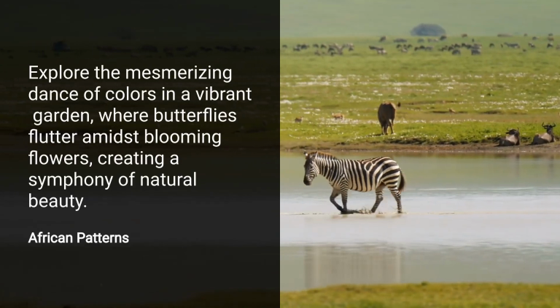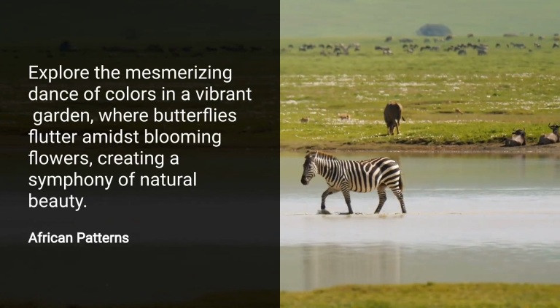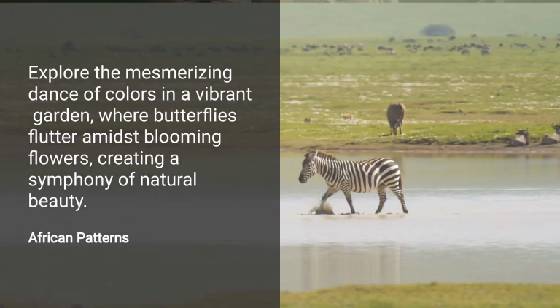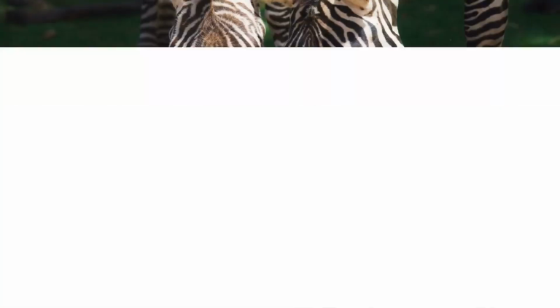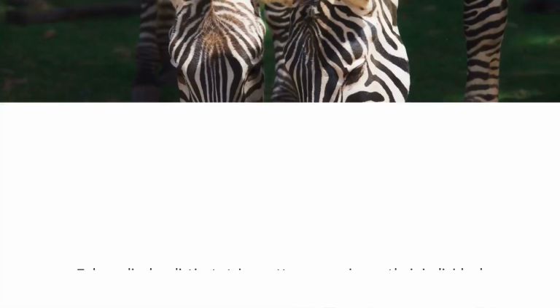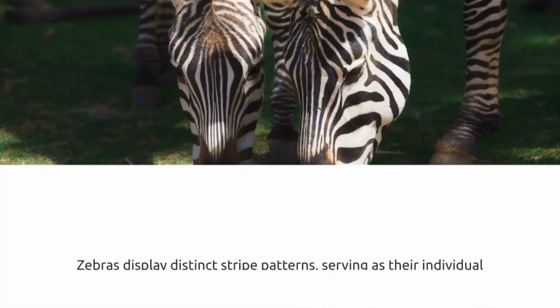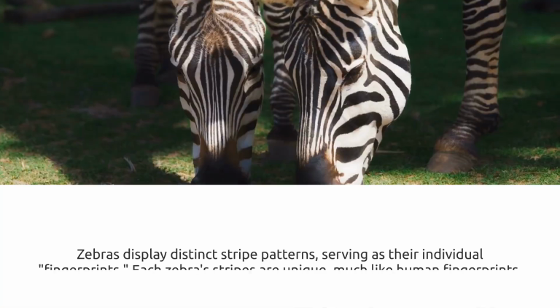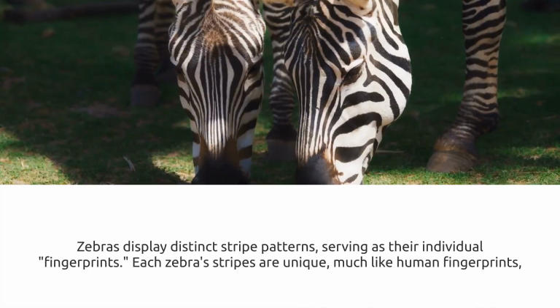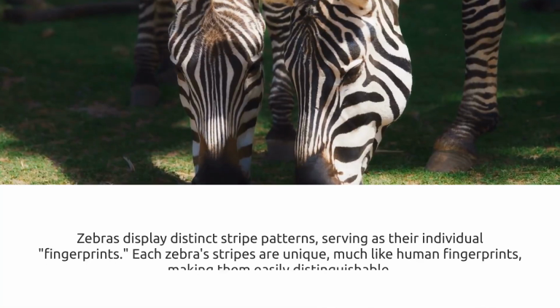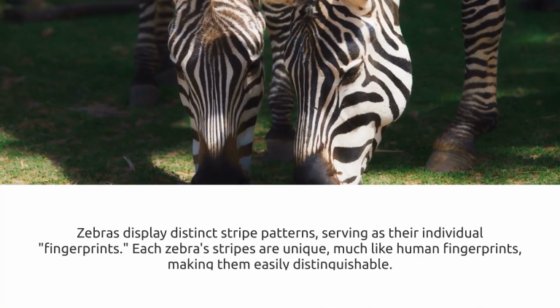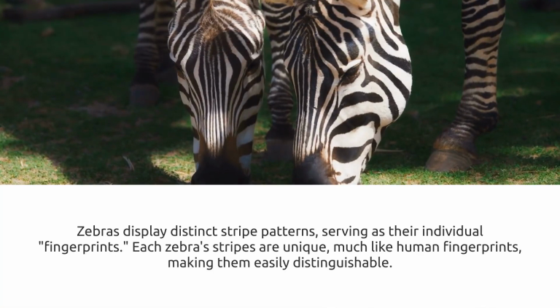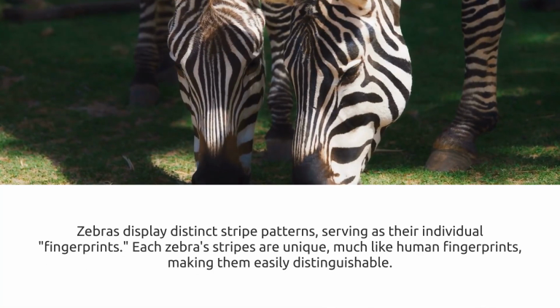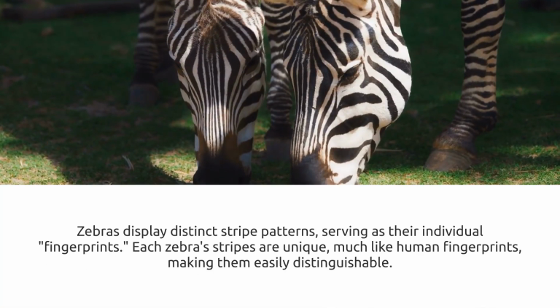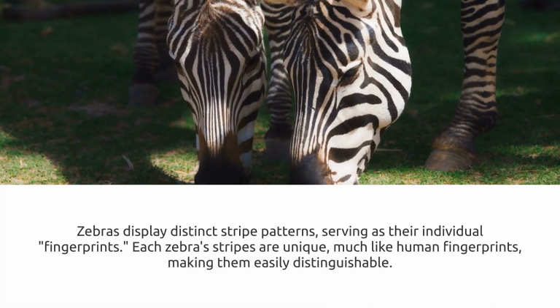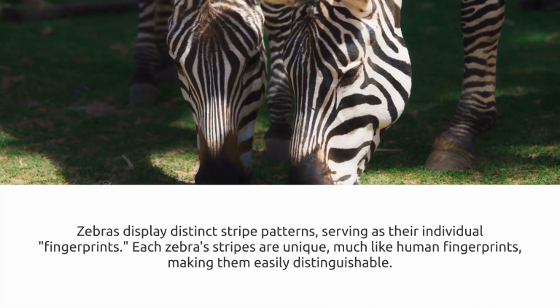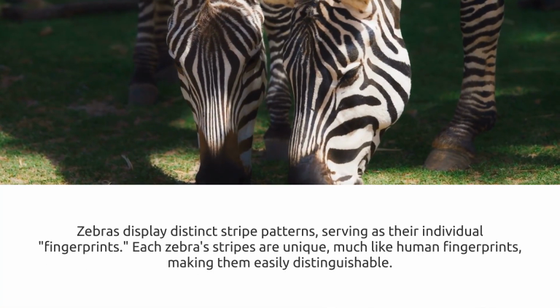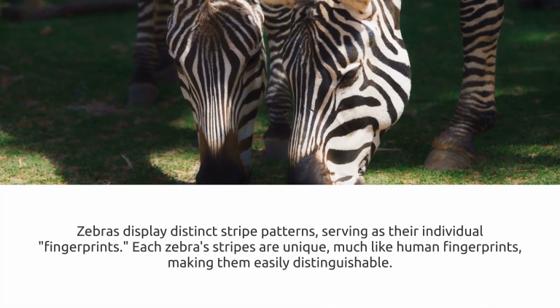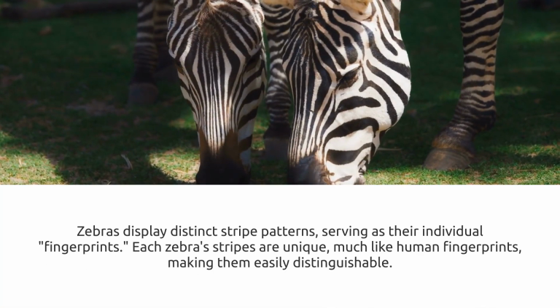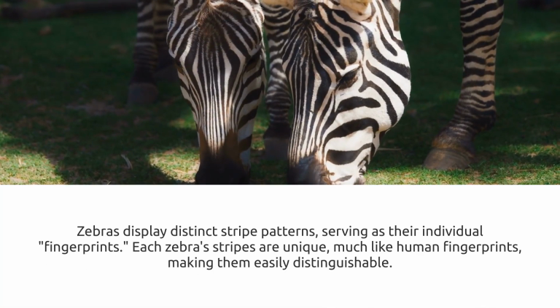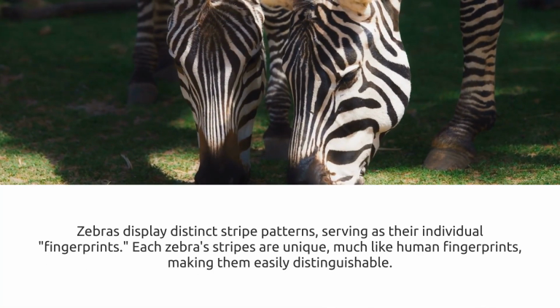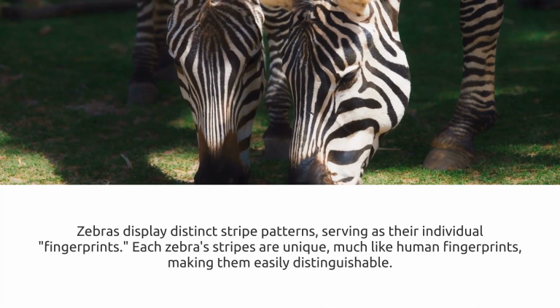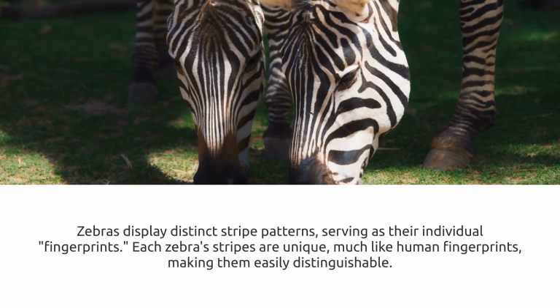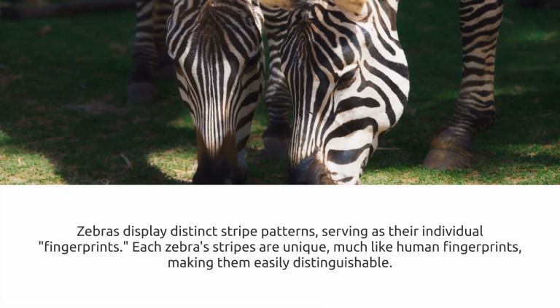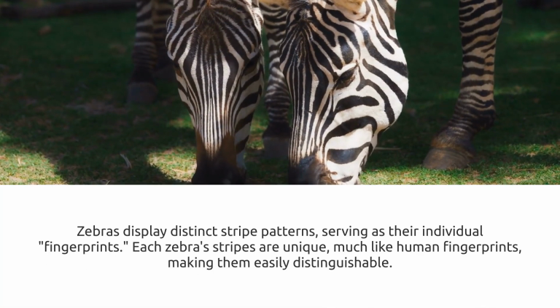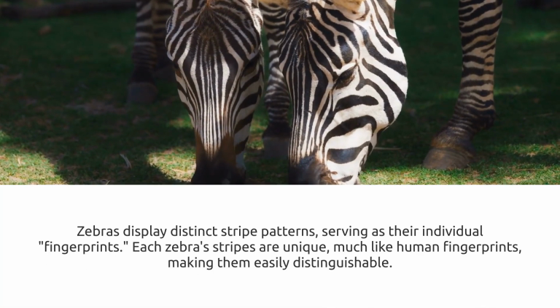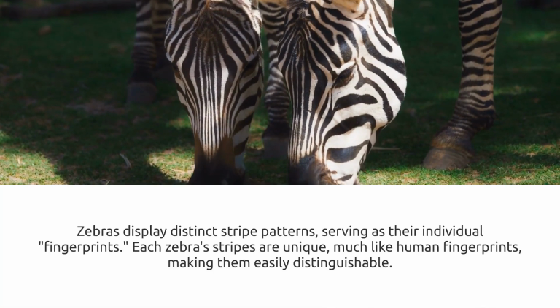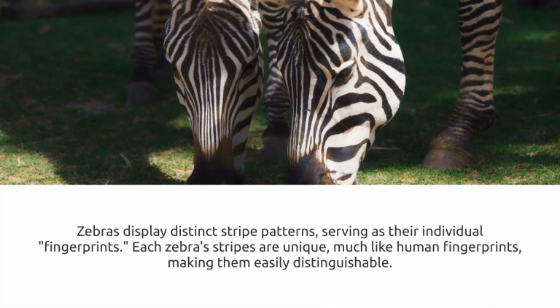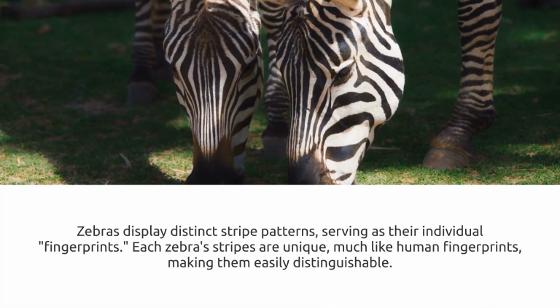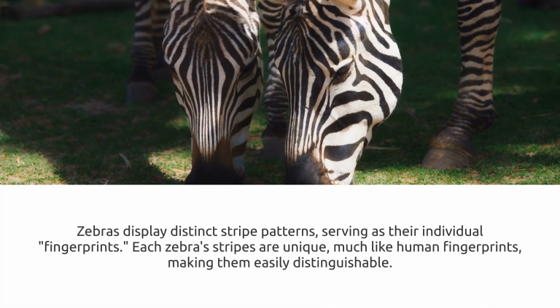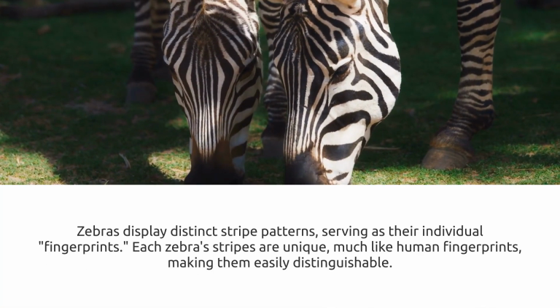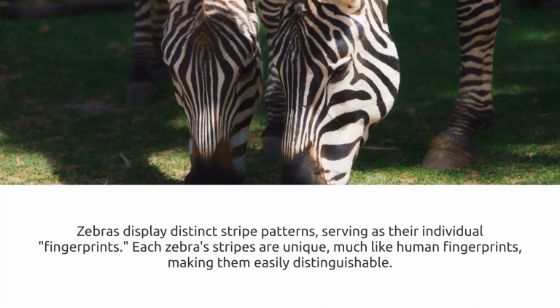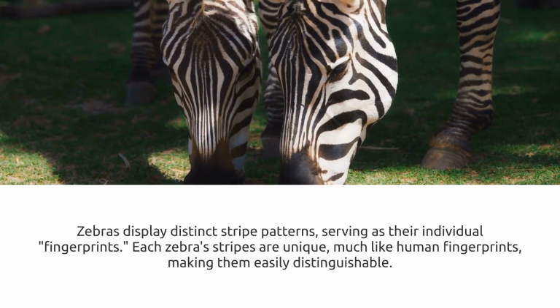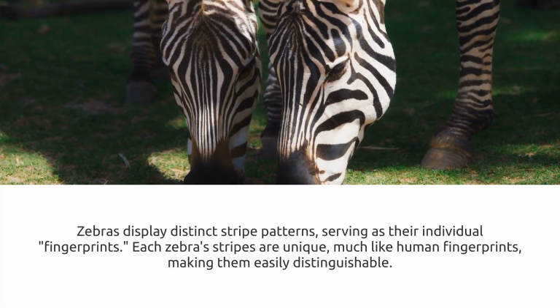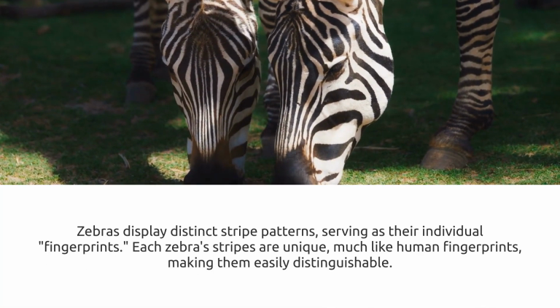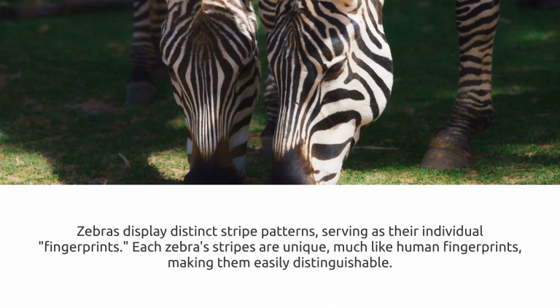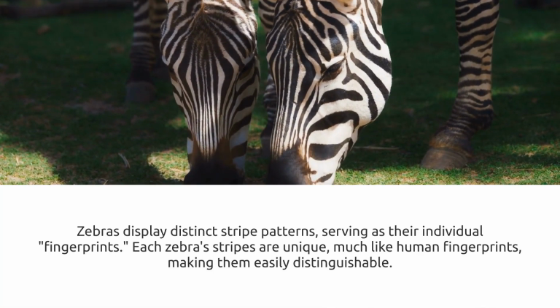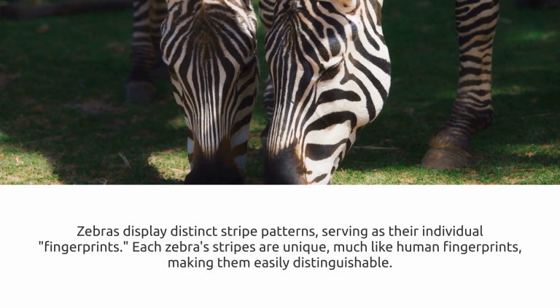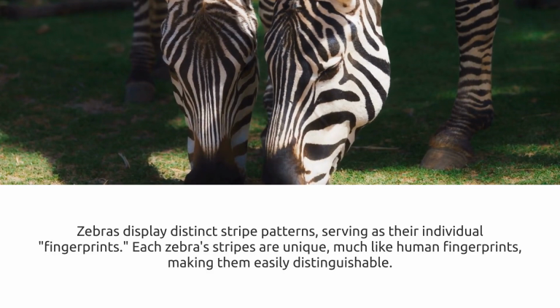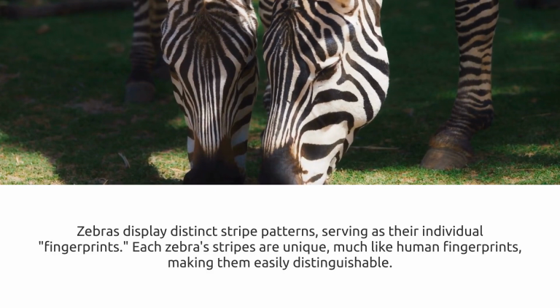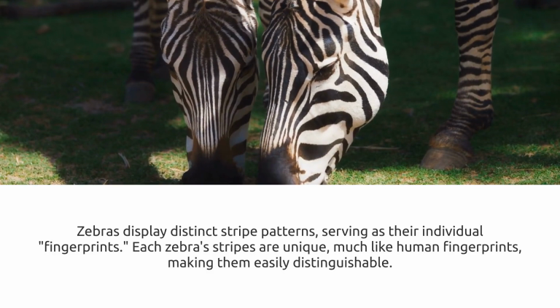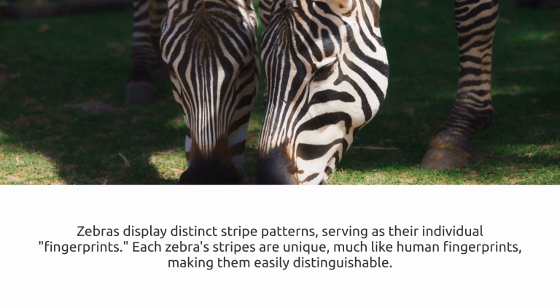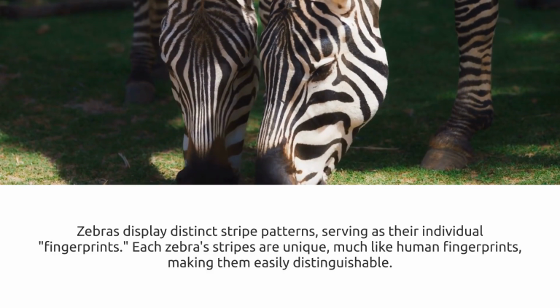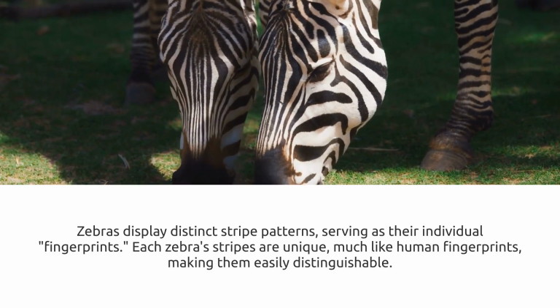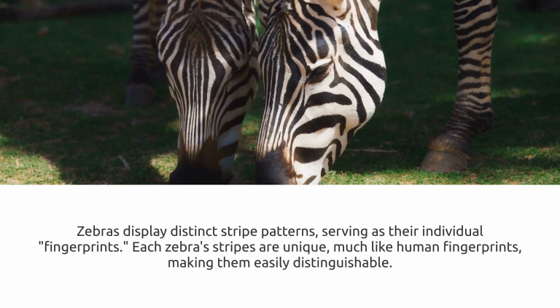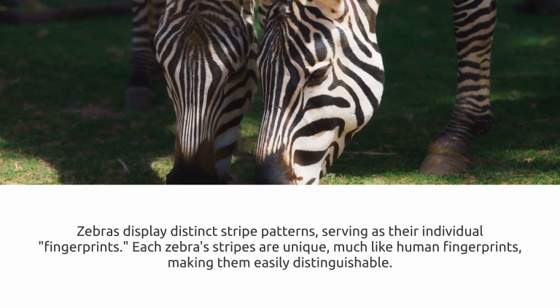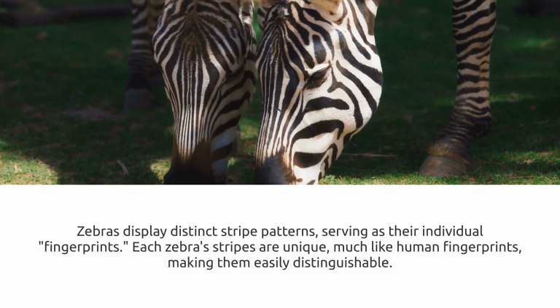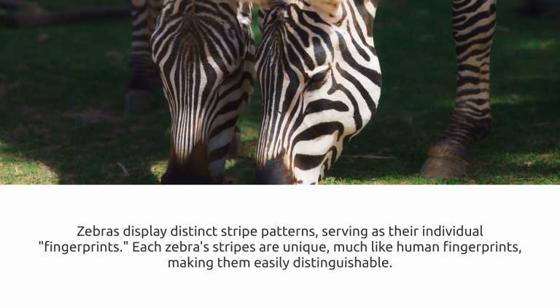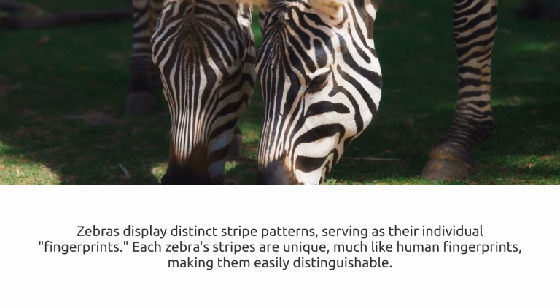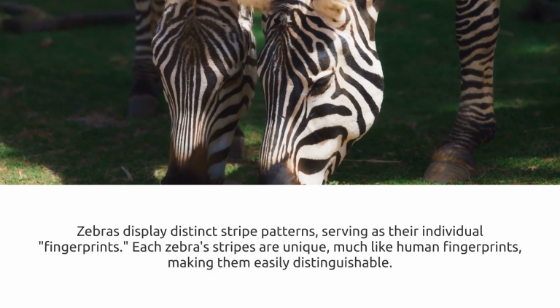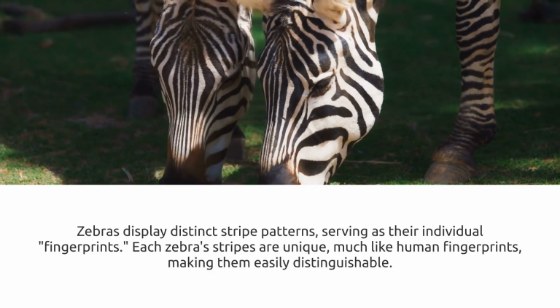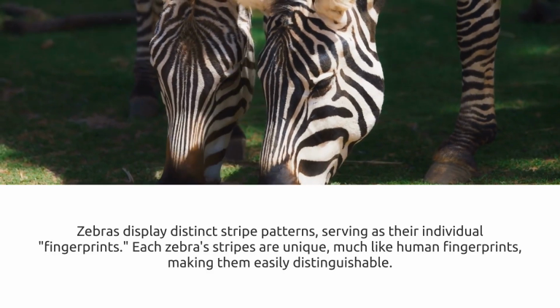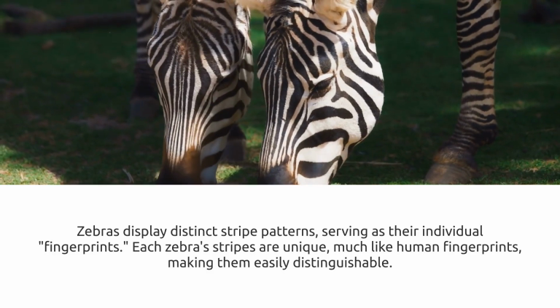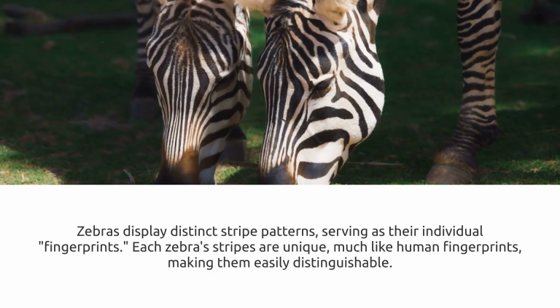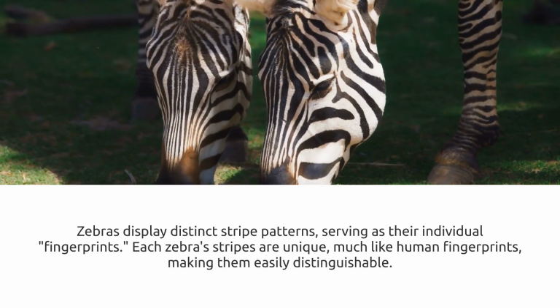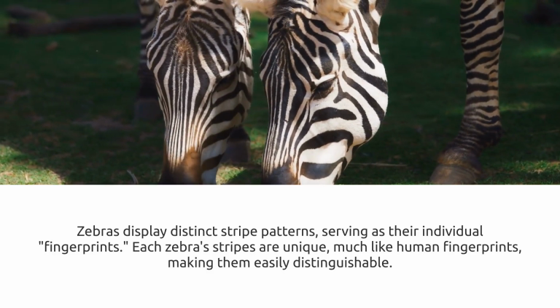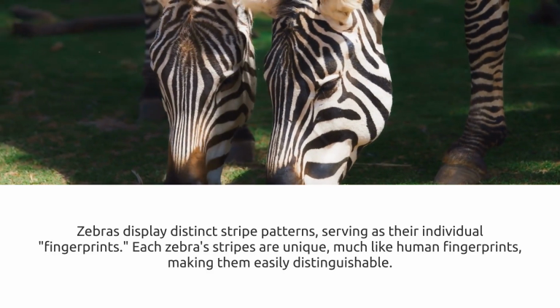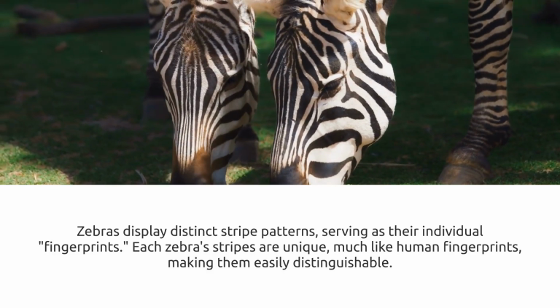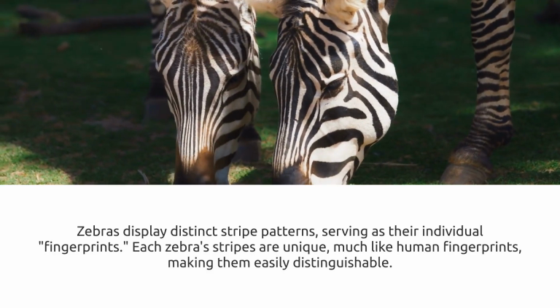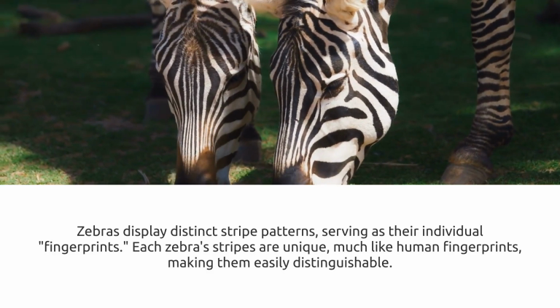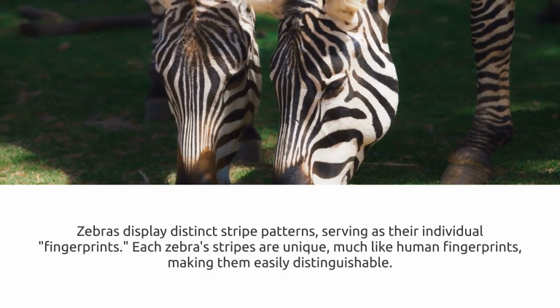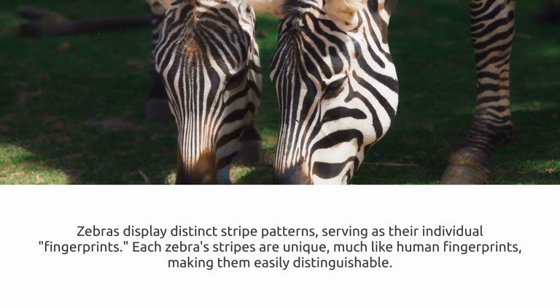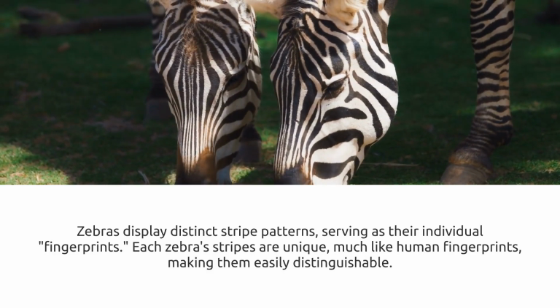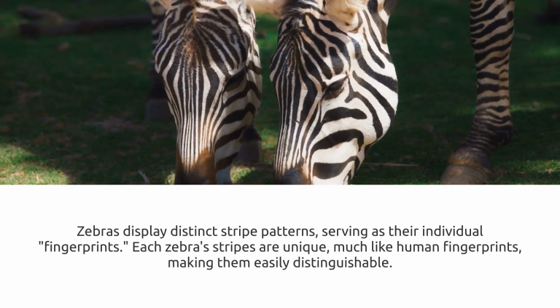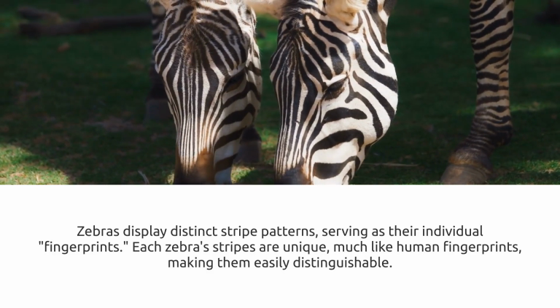First off, no two zebras have the same stripe pattern. Like human fingerprints, each zebra's stripes are a unique identifier.